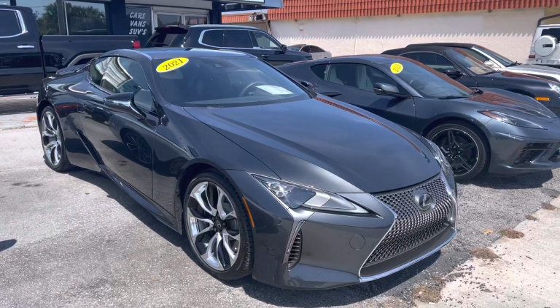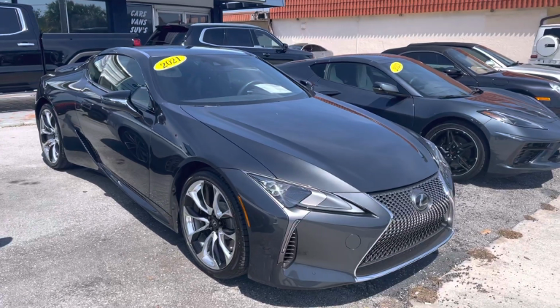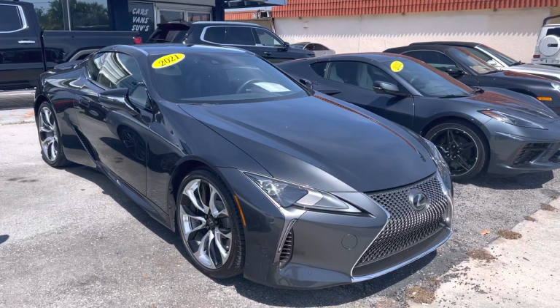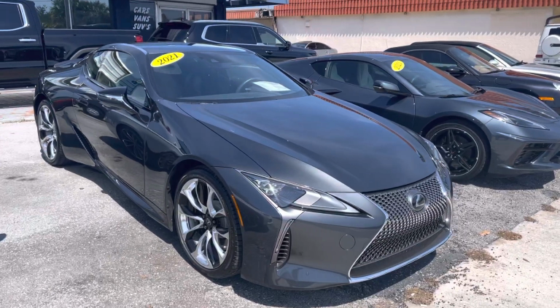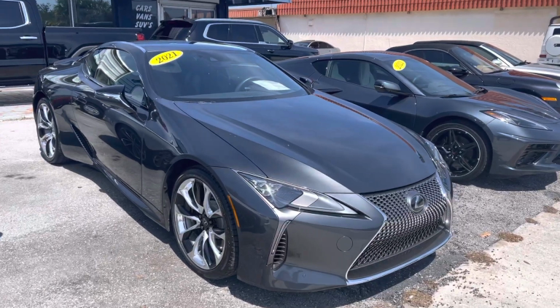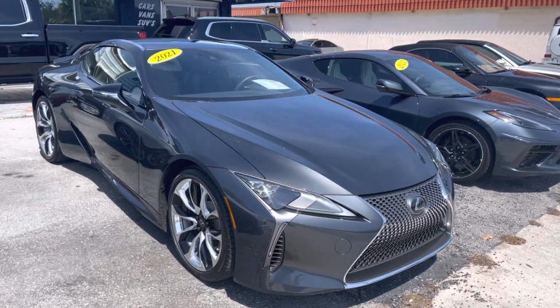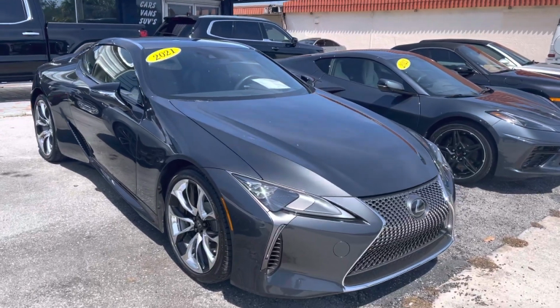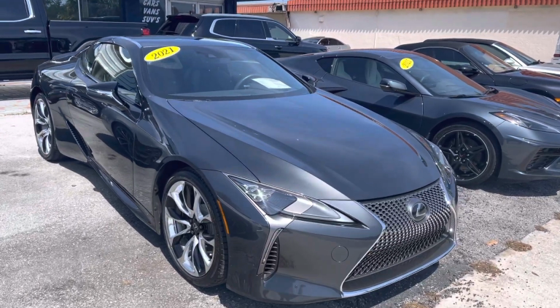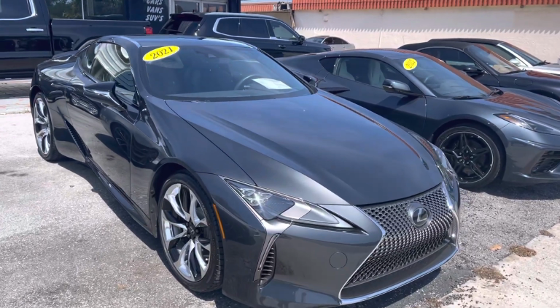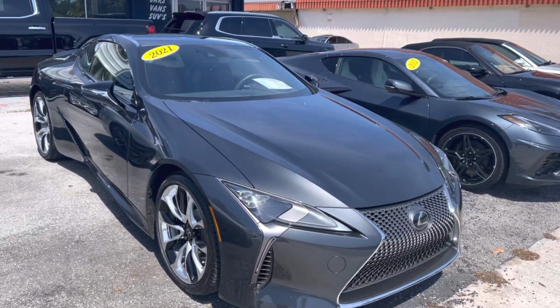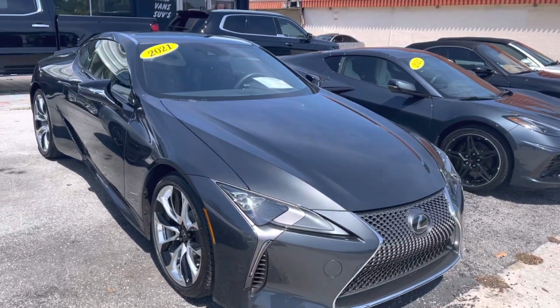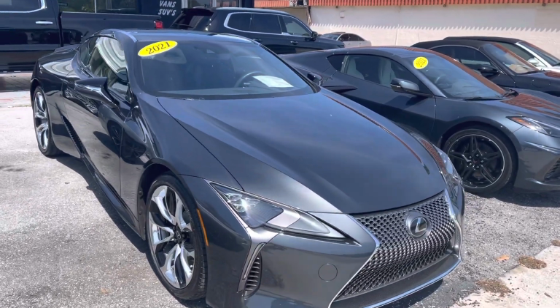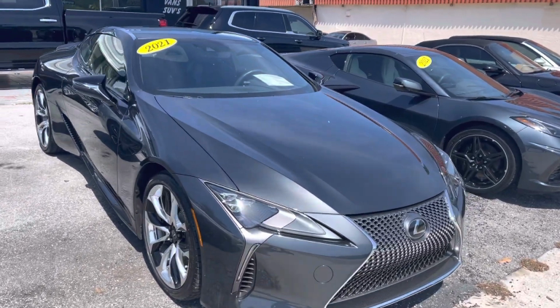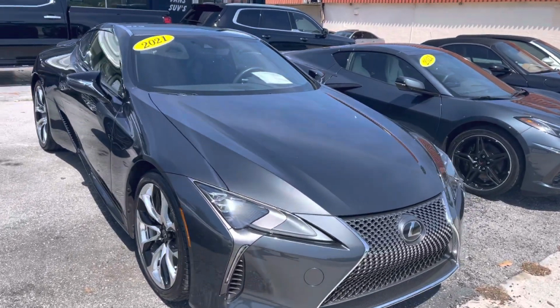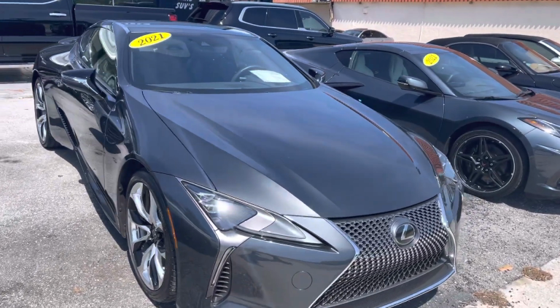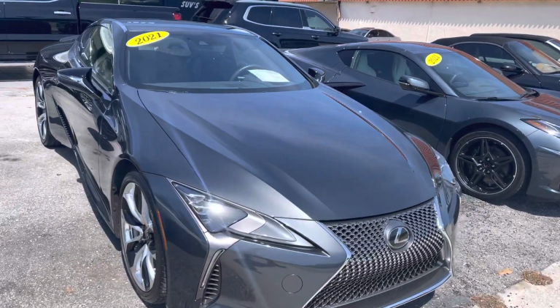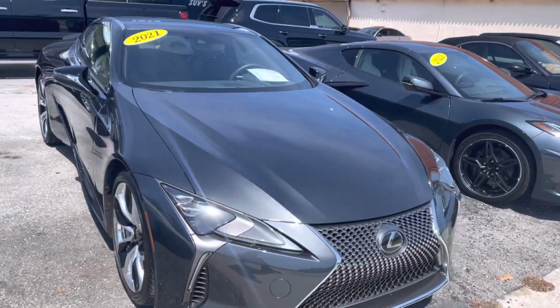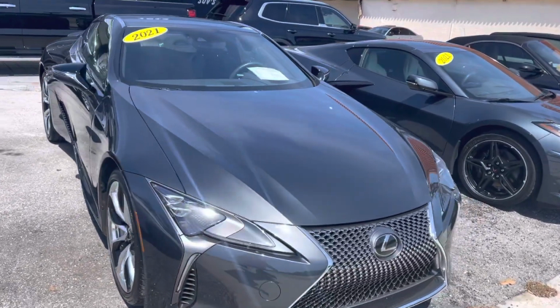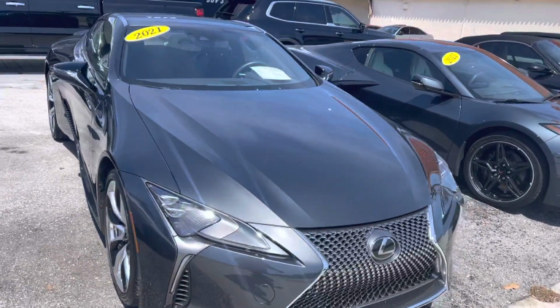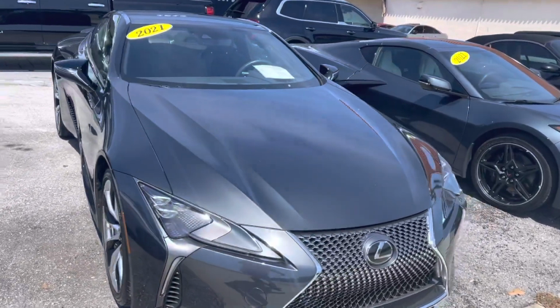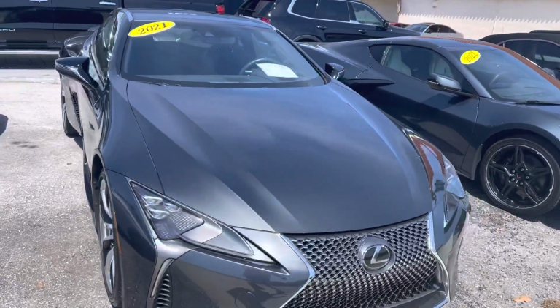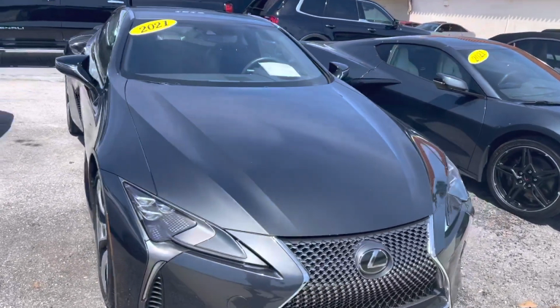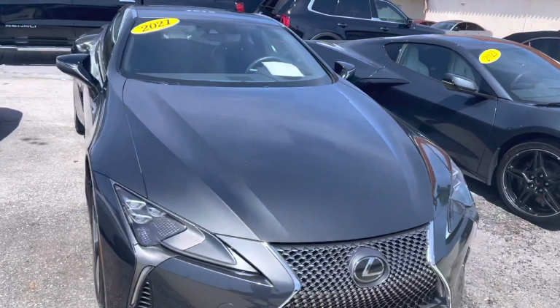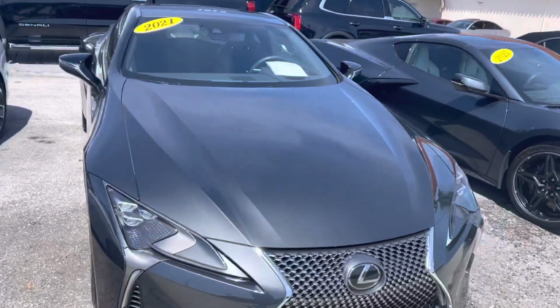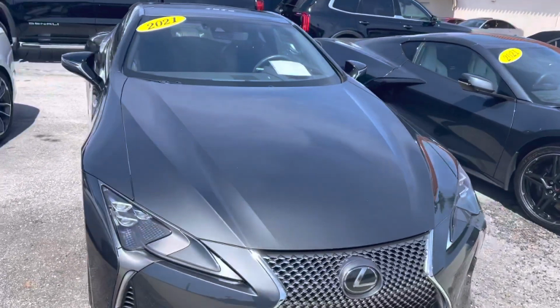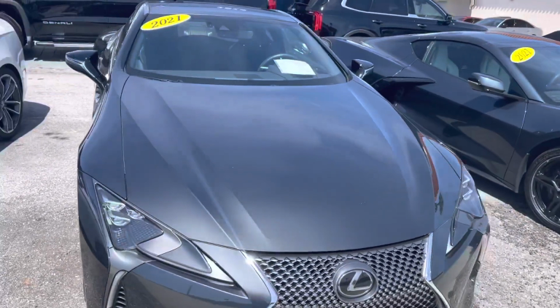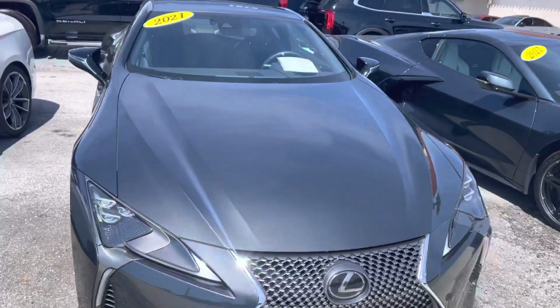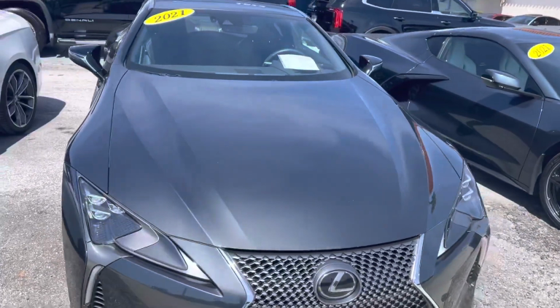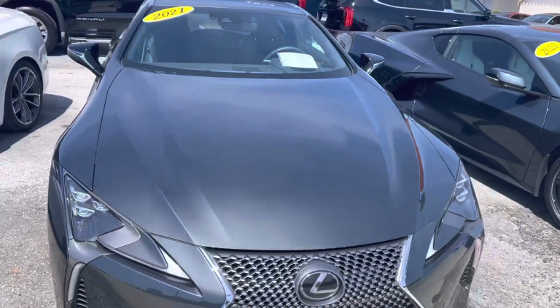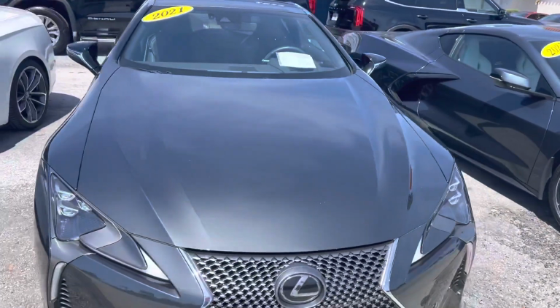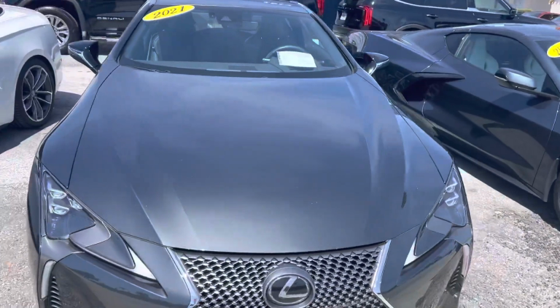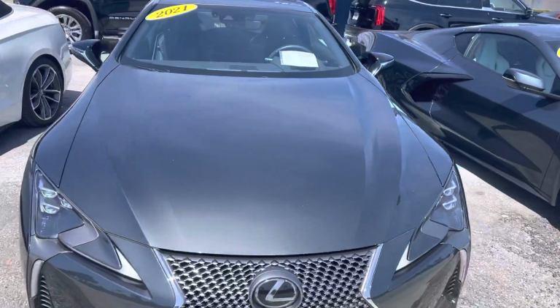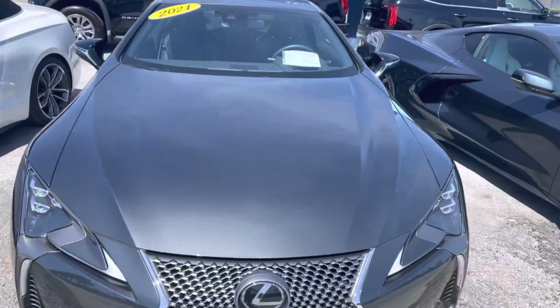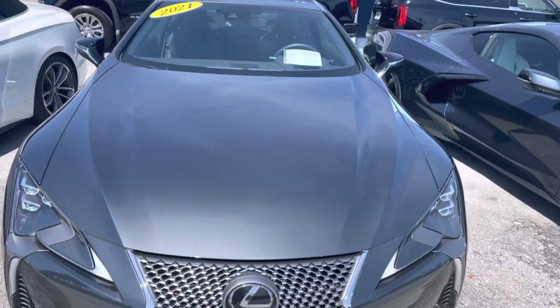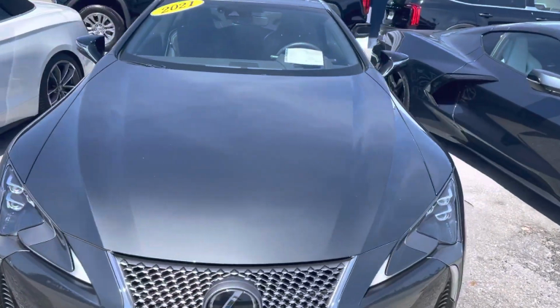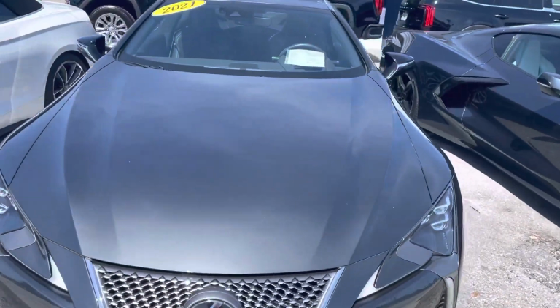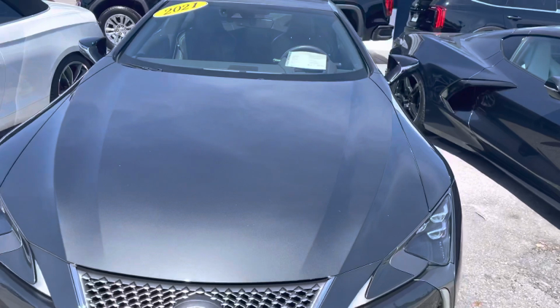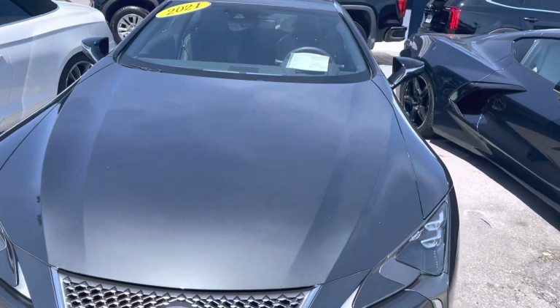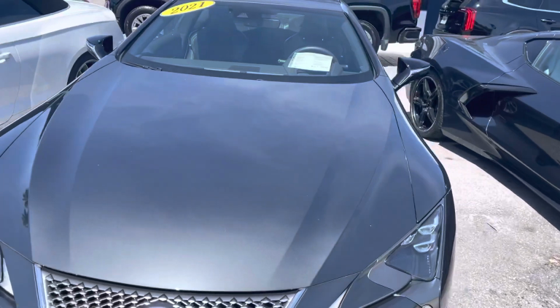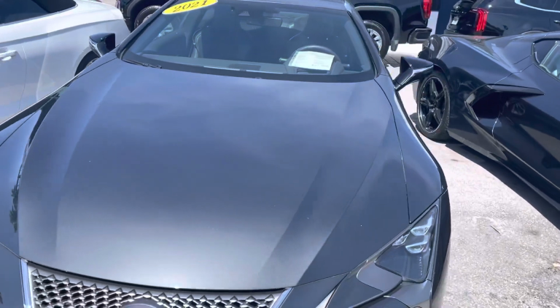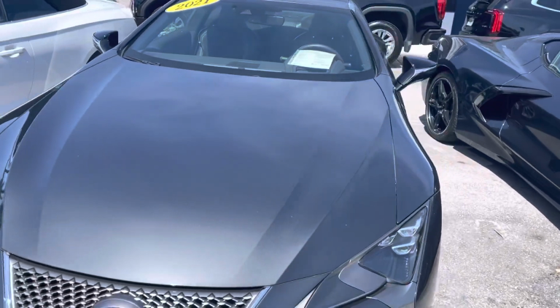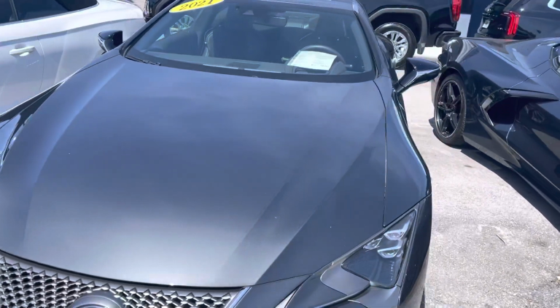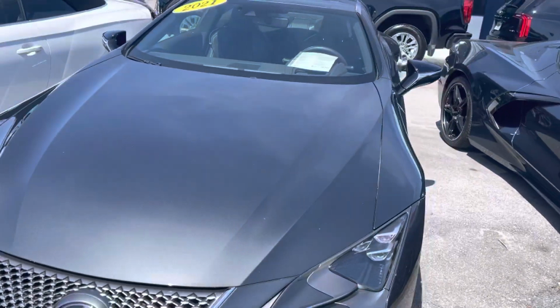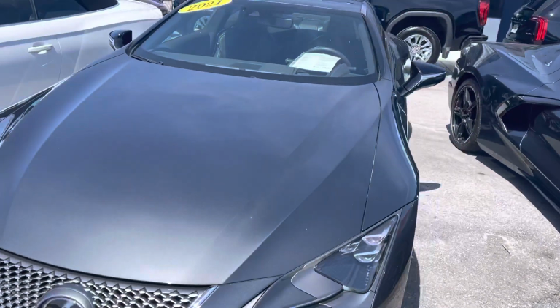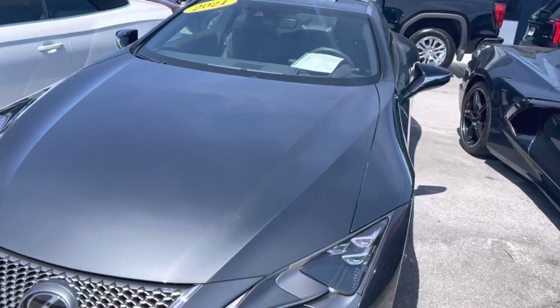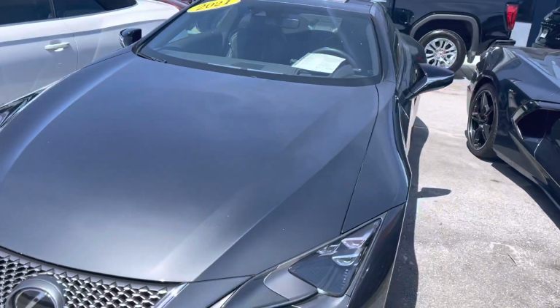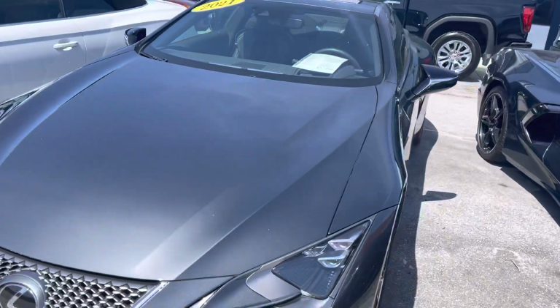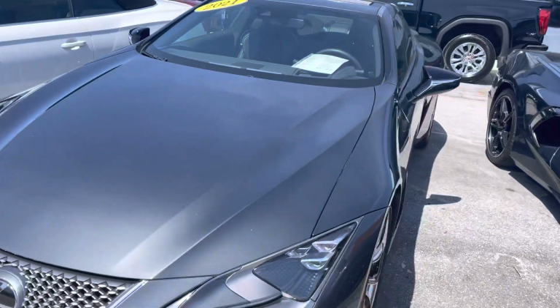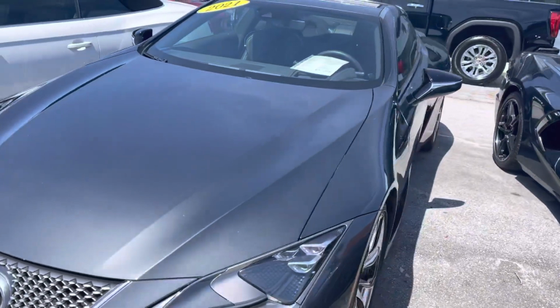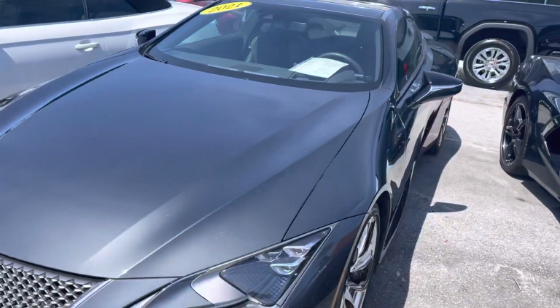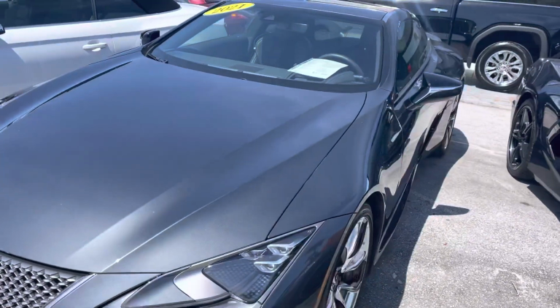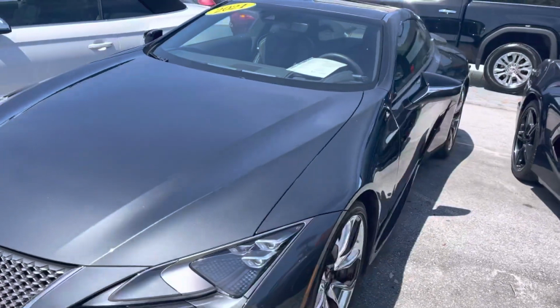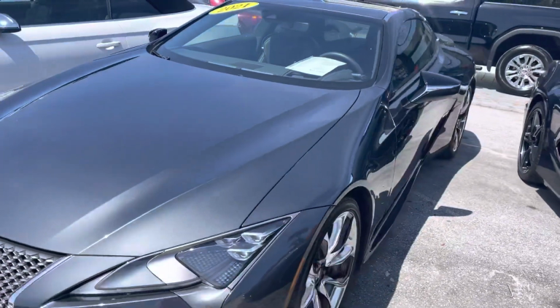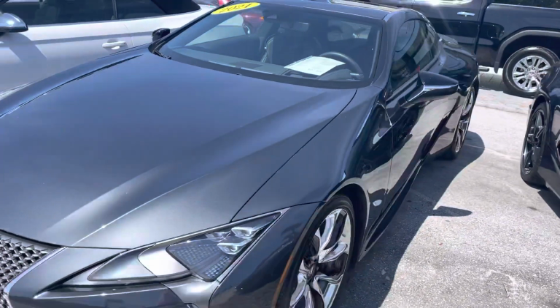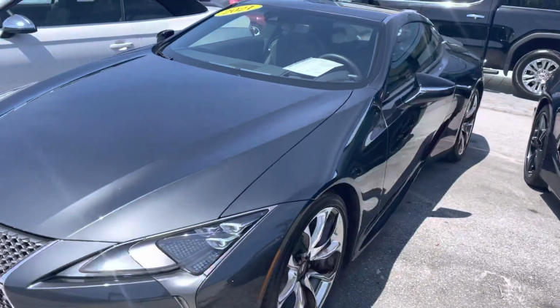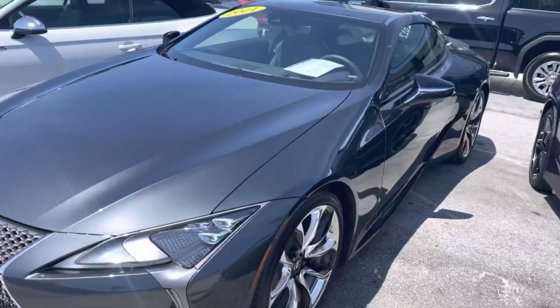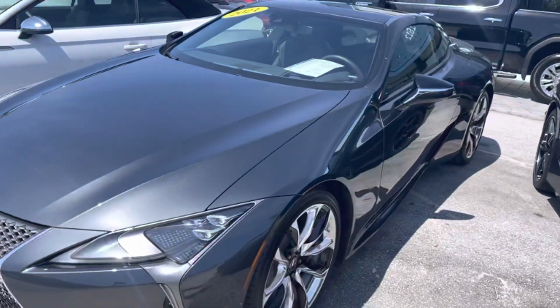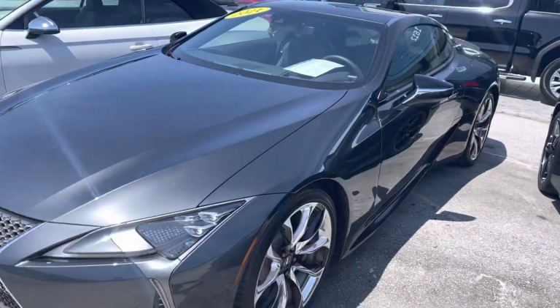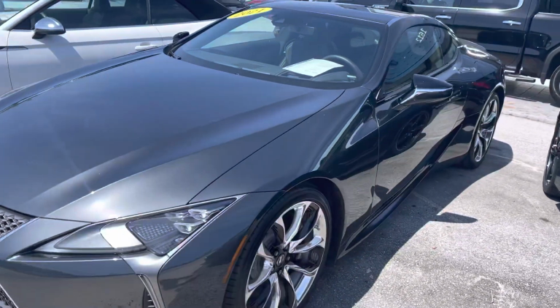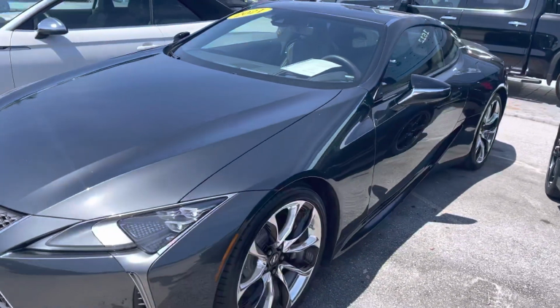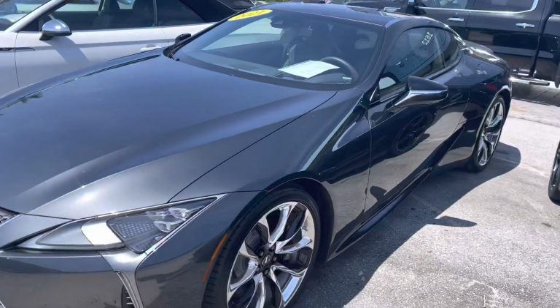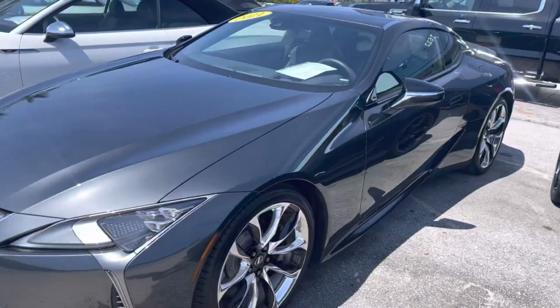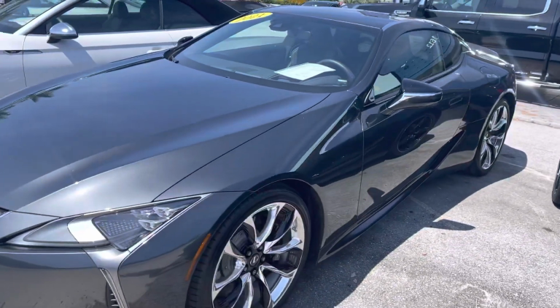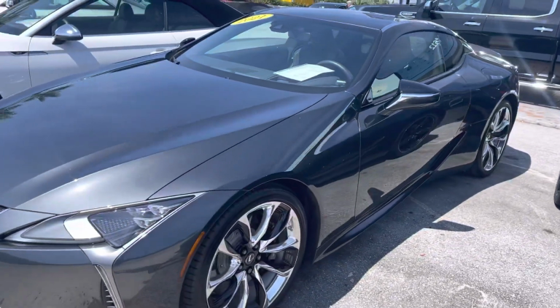Good morning. We're here at Classic Cars of Palm Beach in Jupiter, Florida, looking at this beautiful 2021 Lexus LC500.